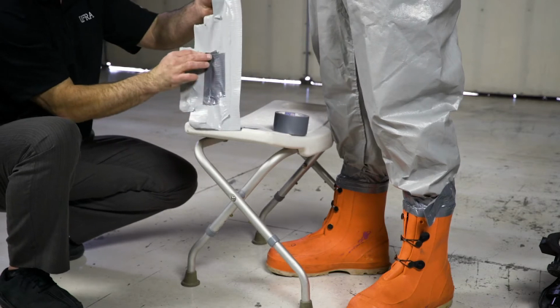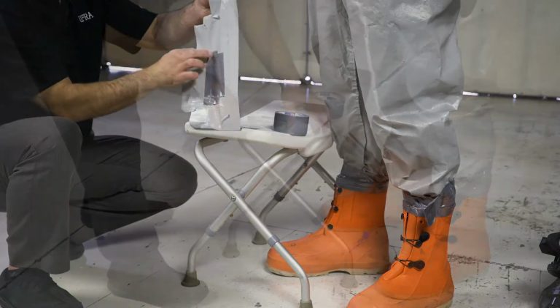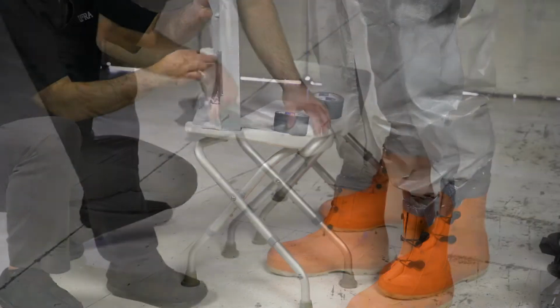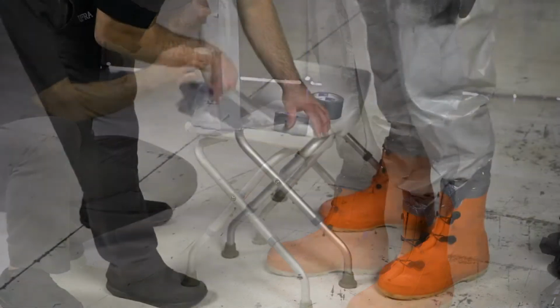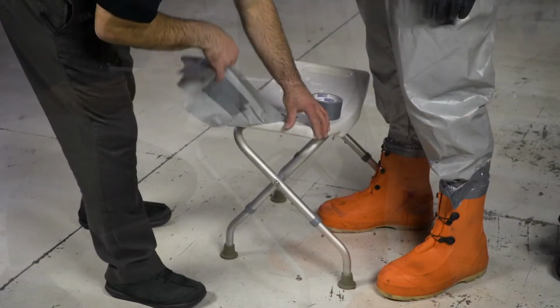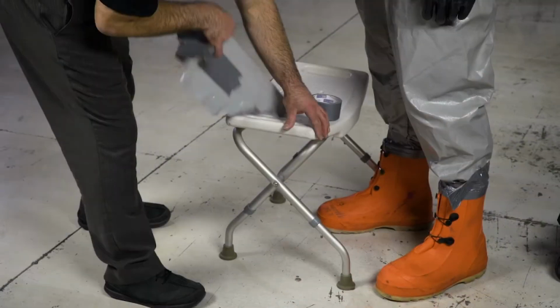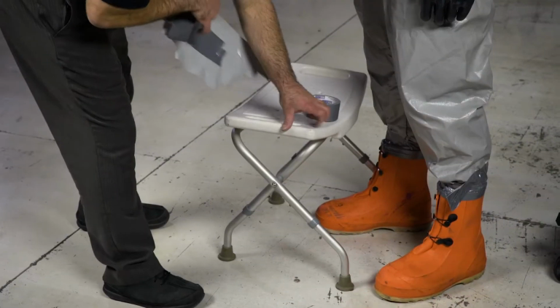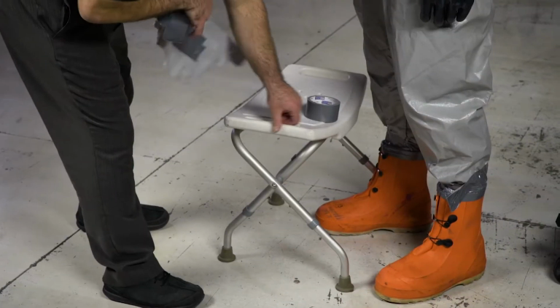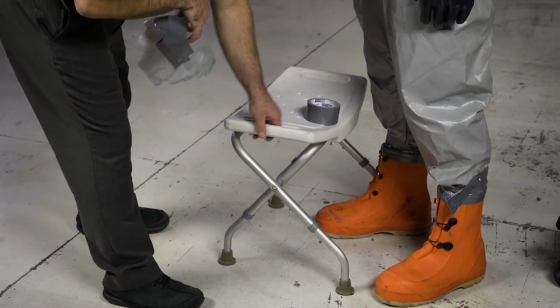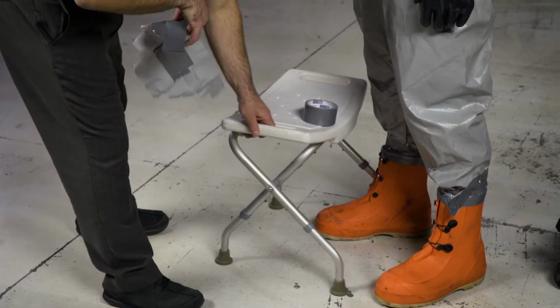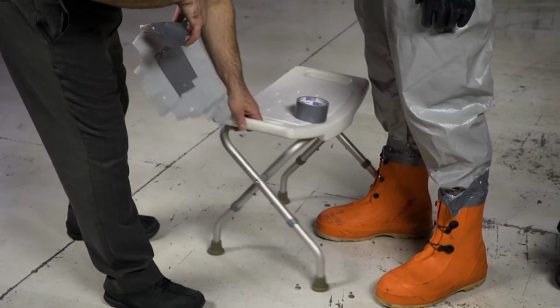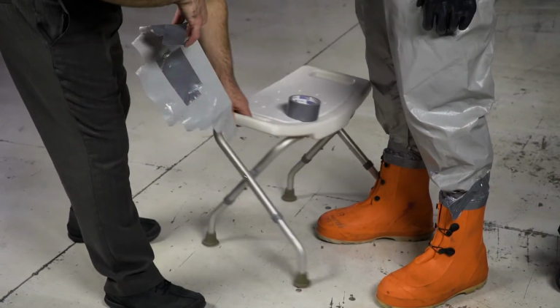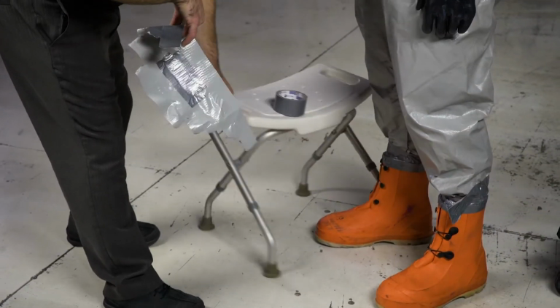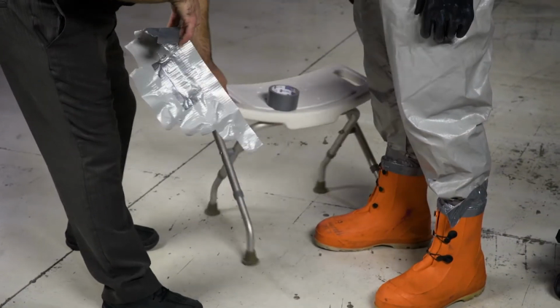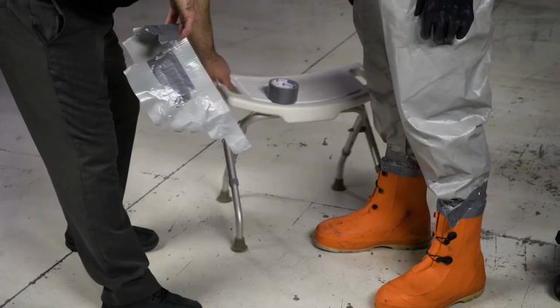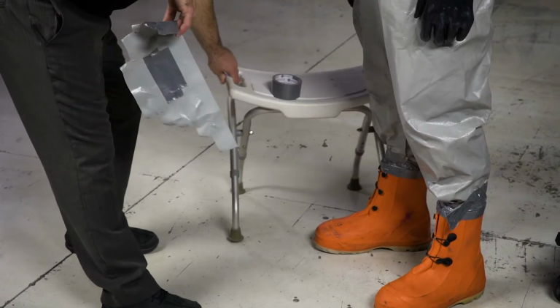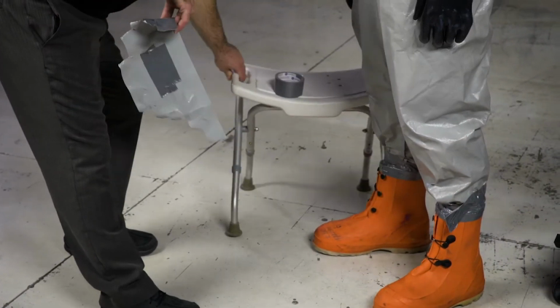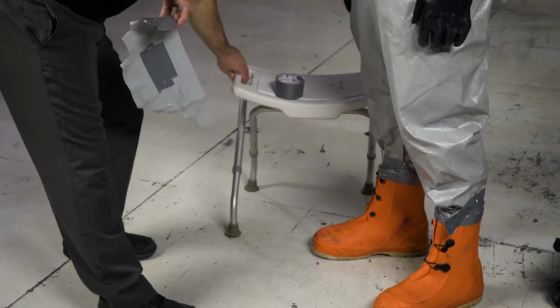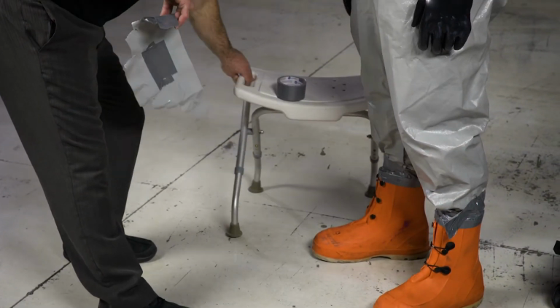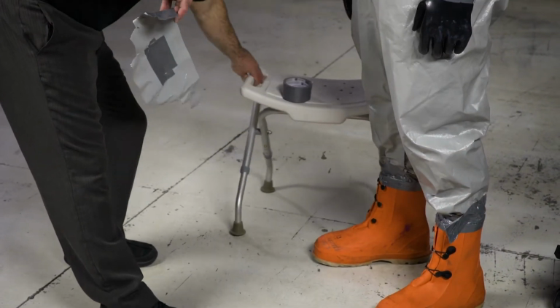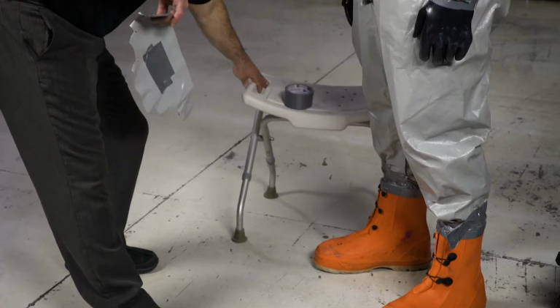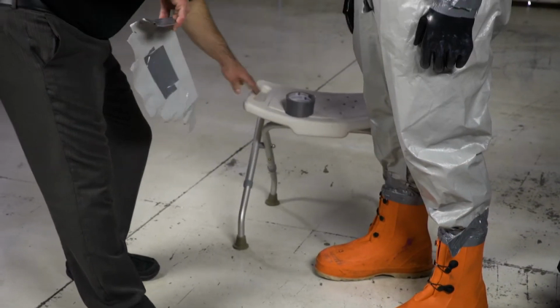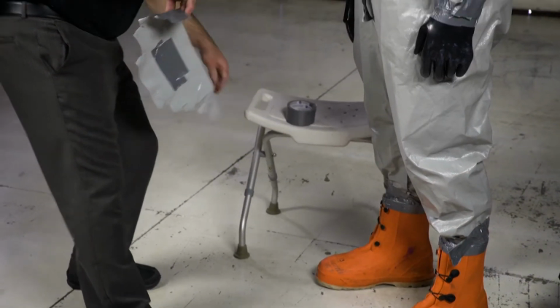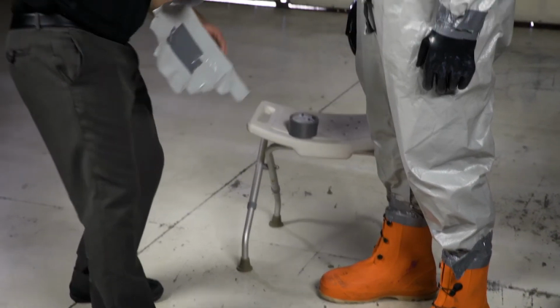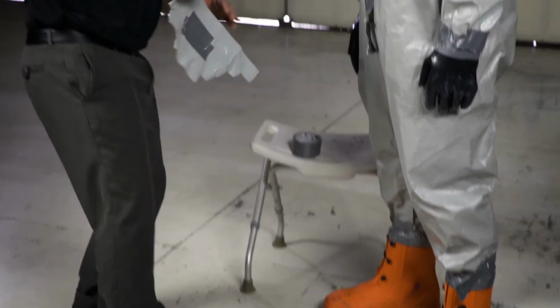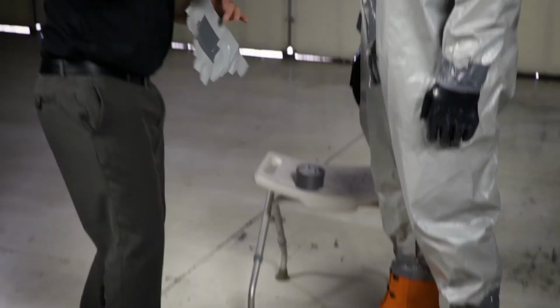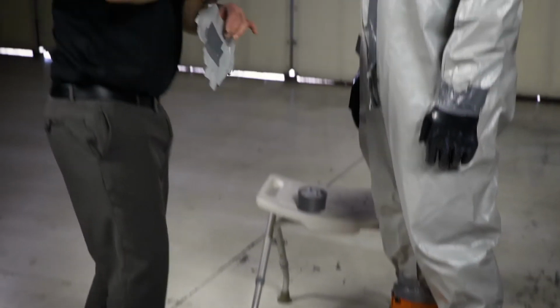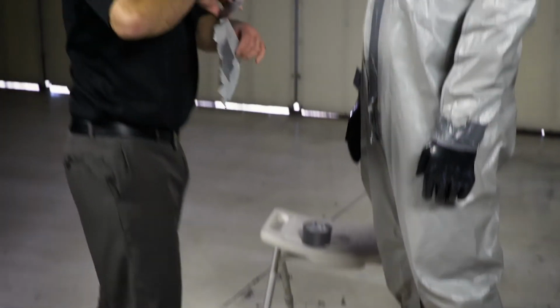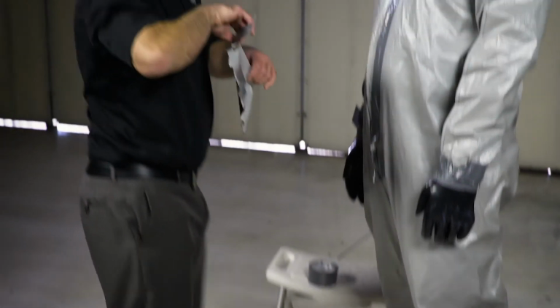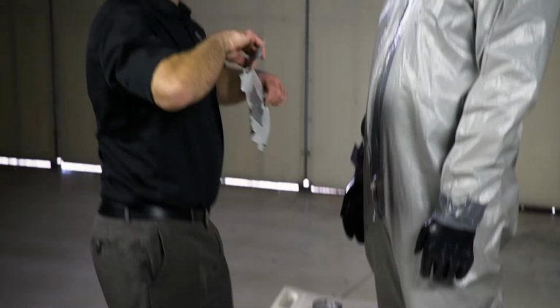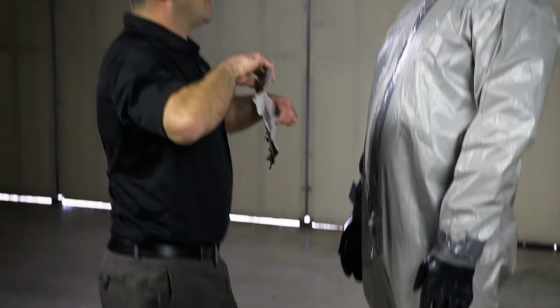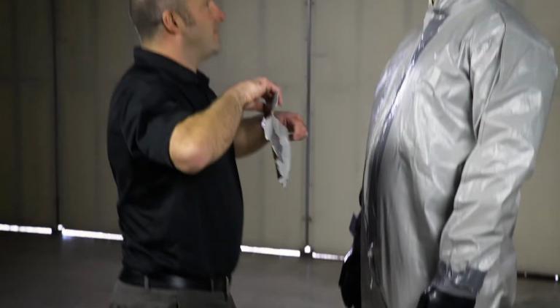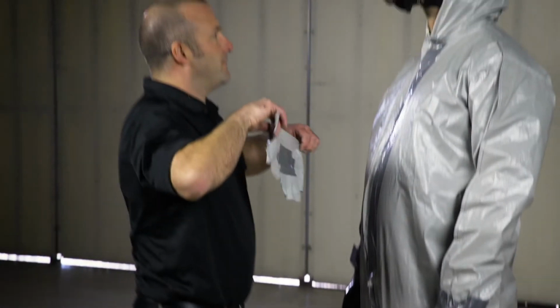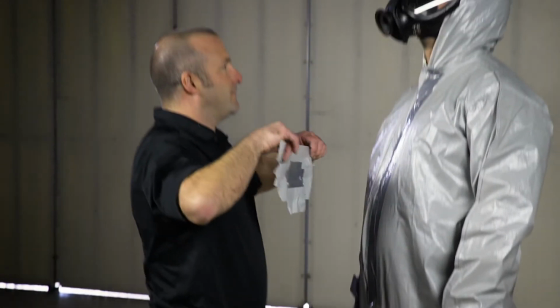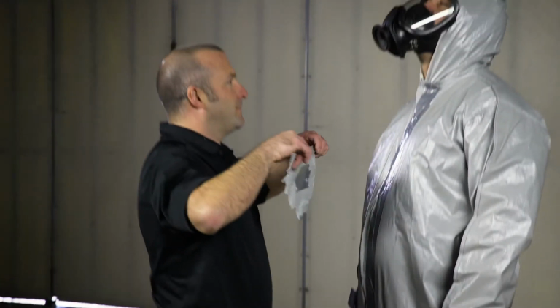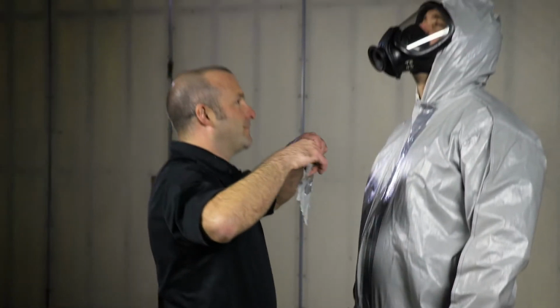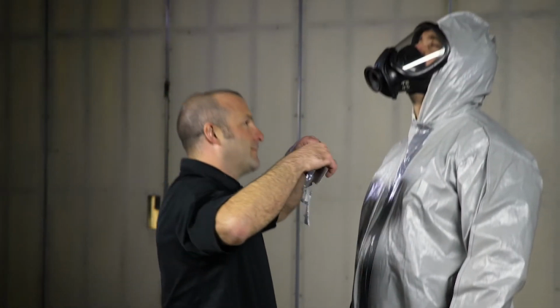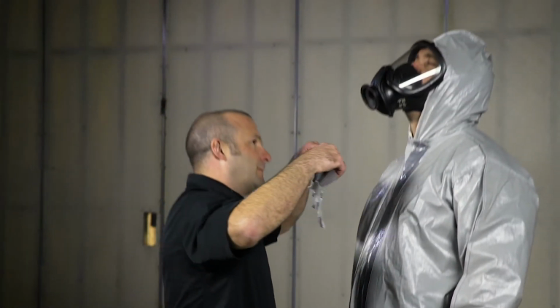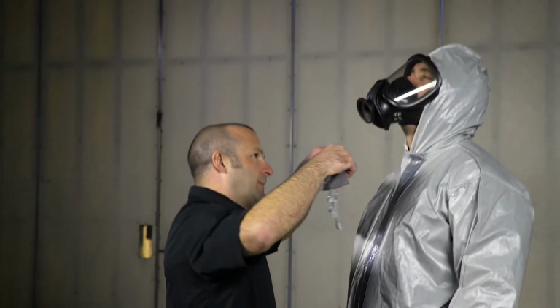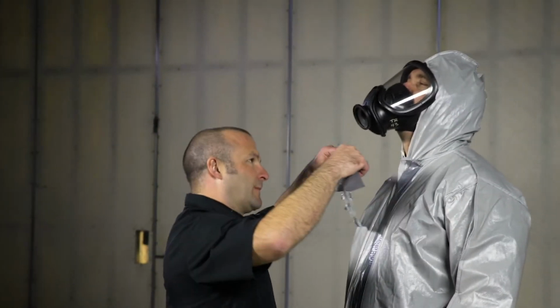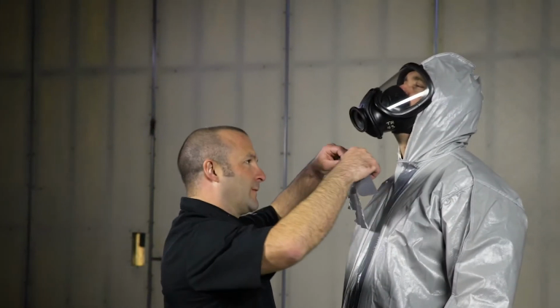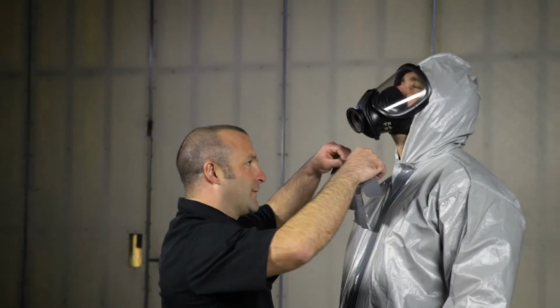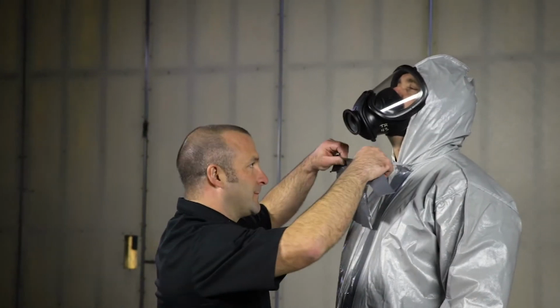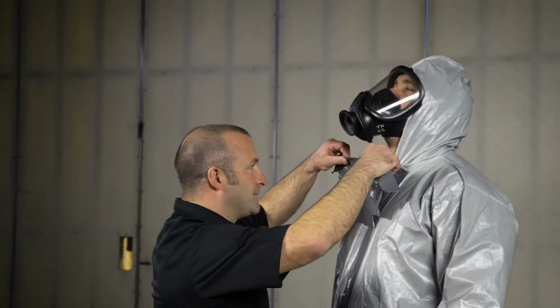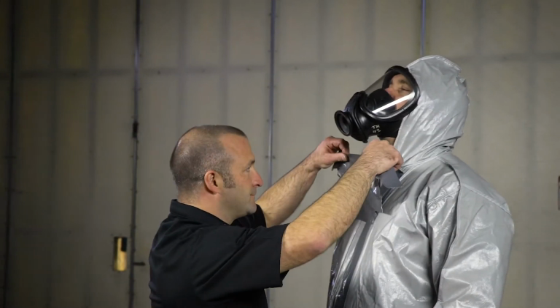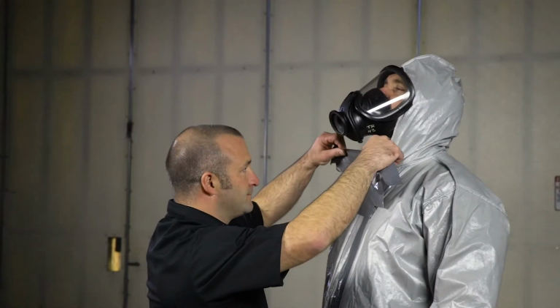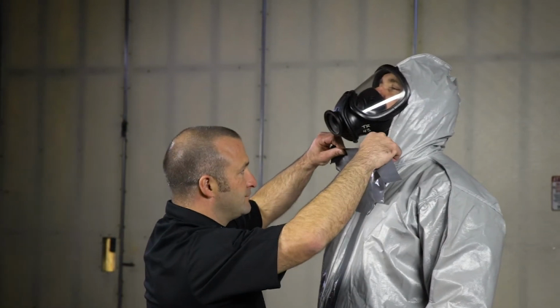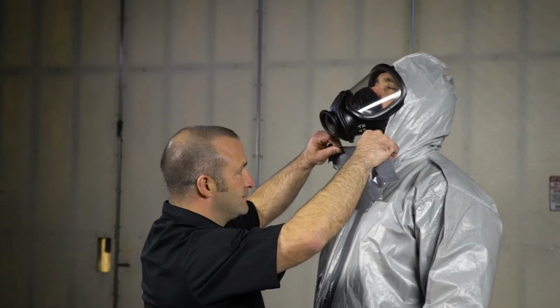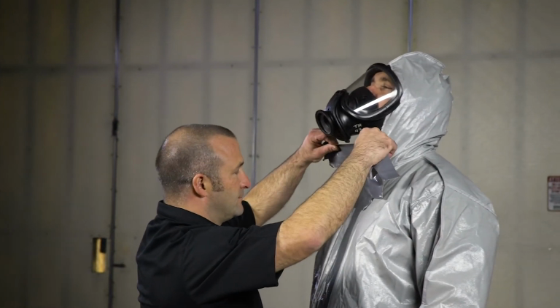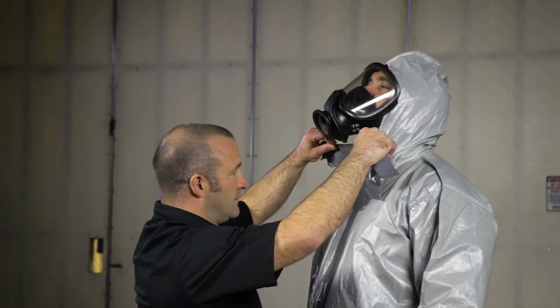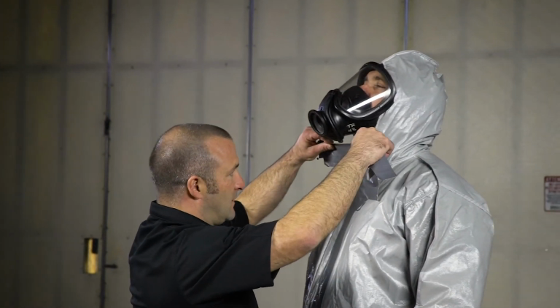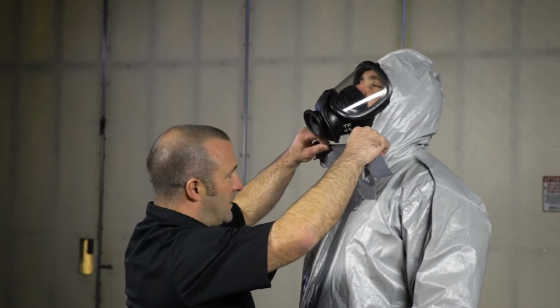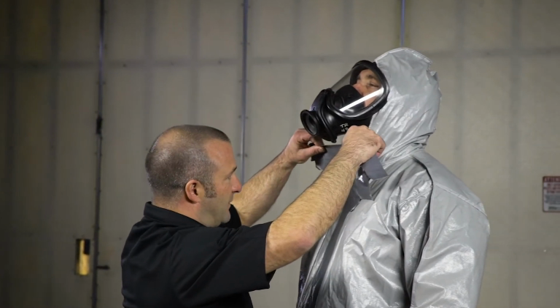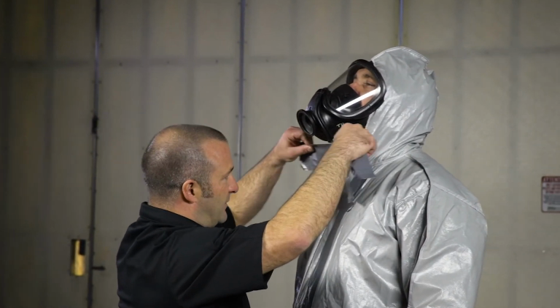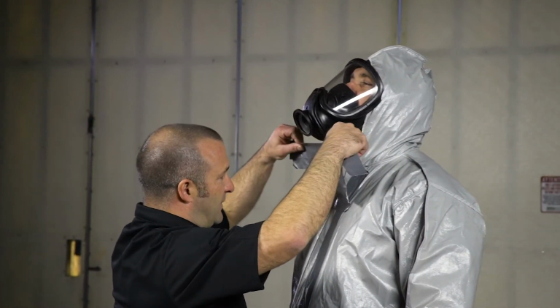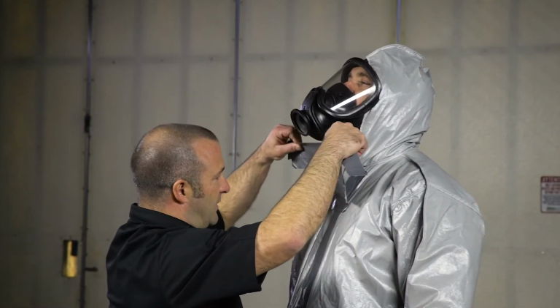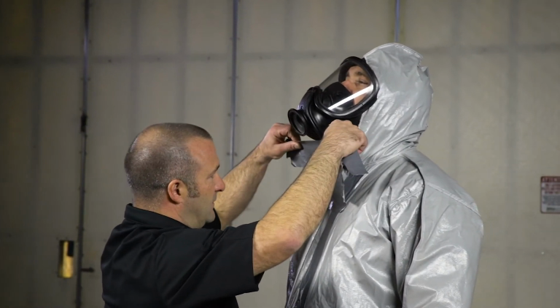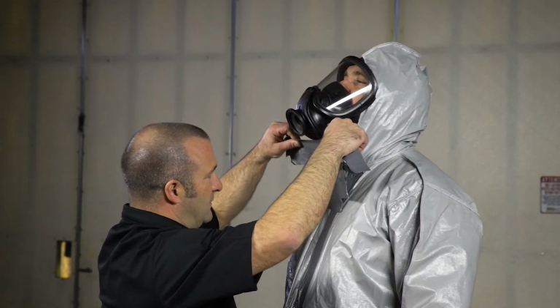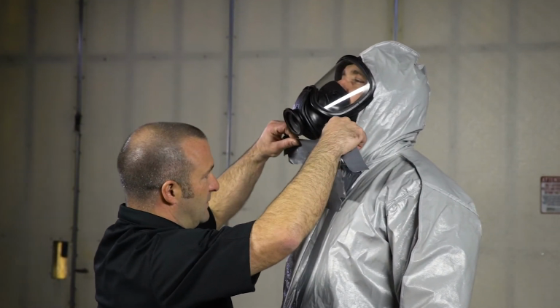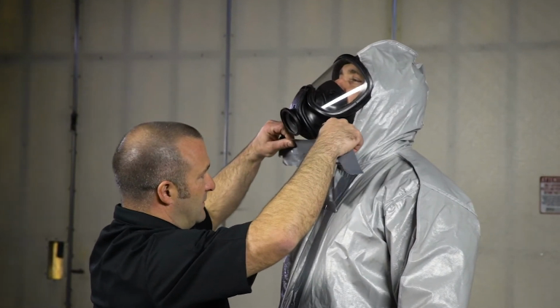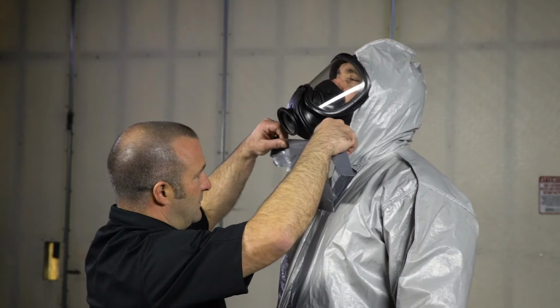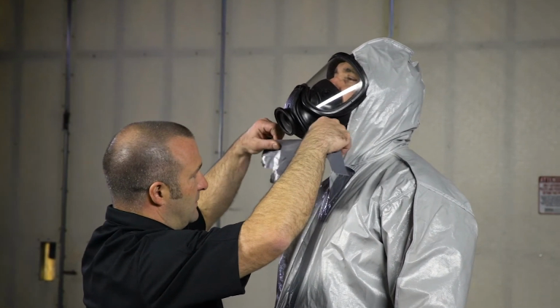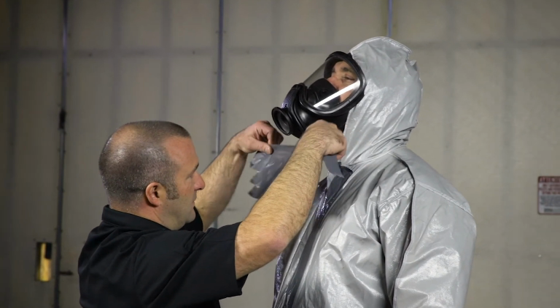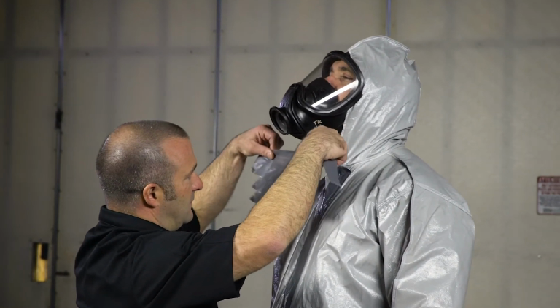Preparing tape ahead of time can help you create a proper seal around the curved neck area while still protecting the sensitive area of the neck.